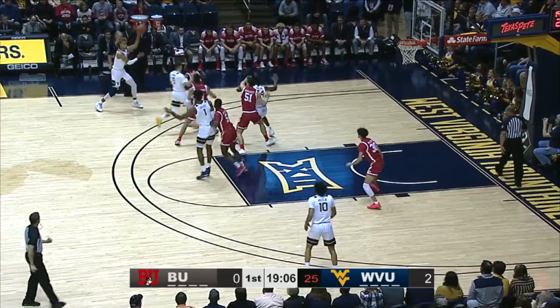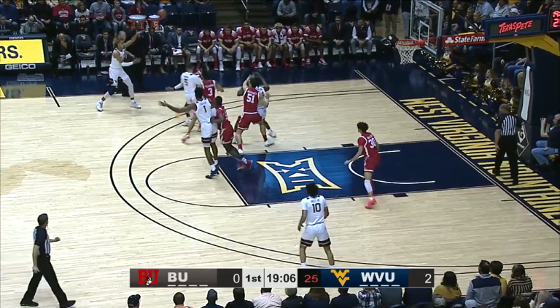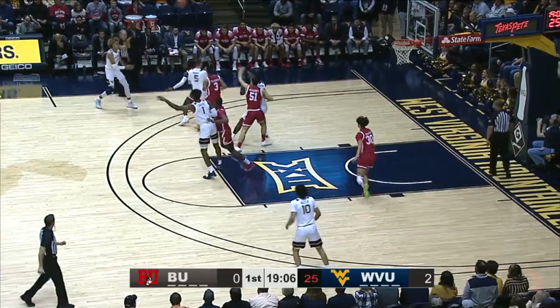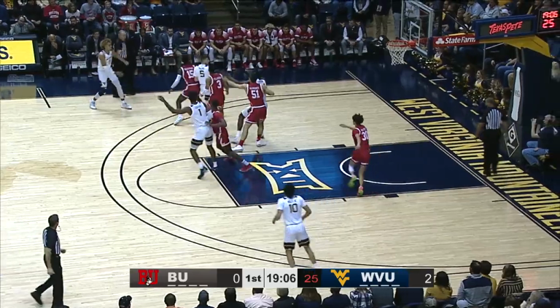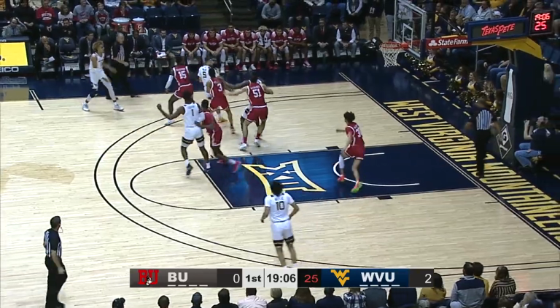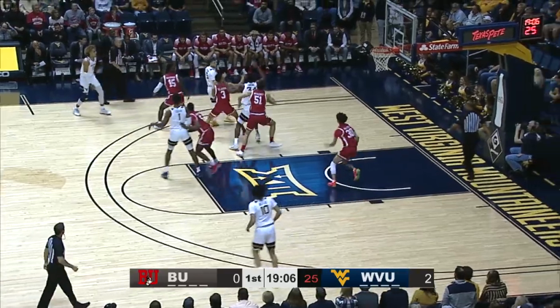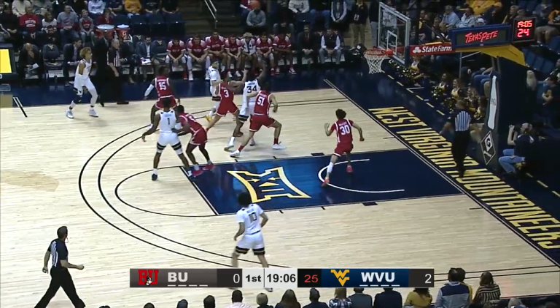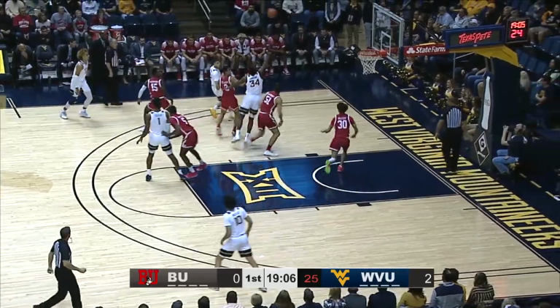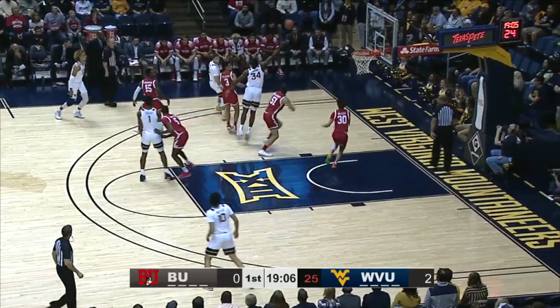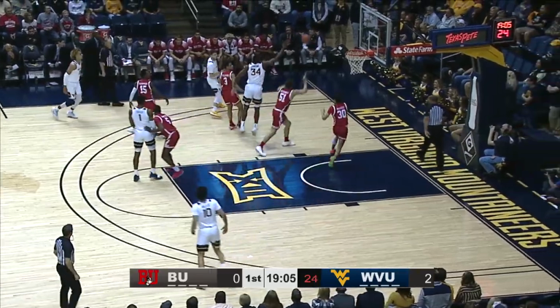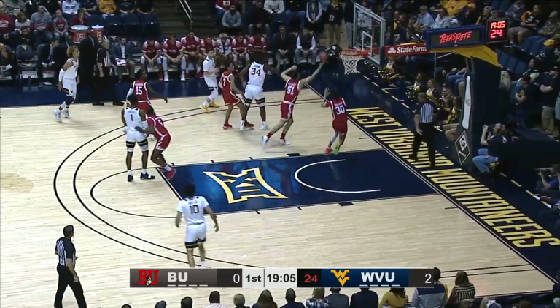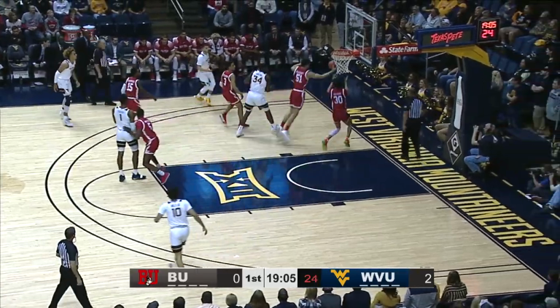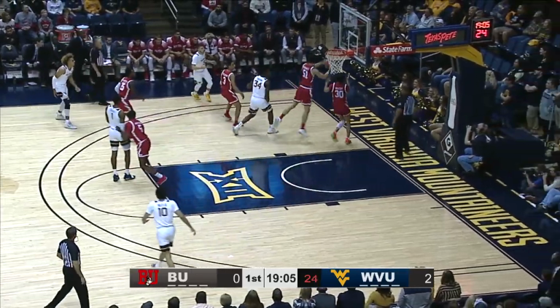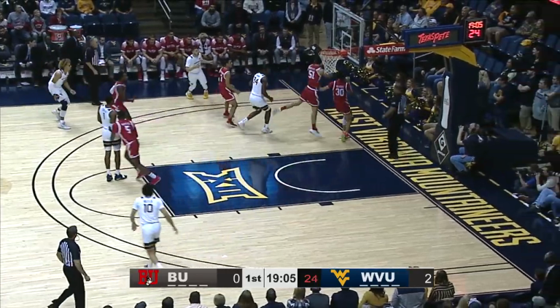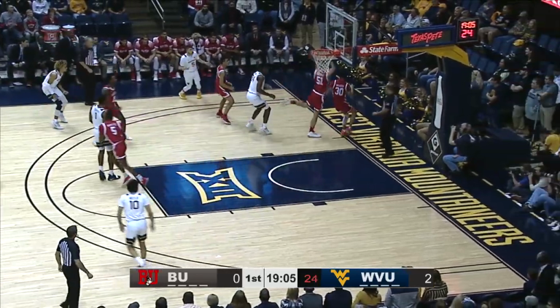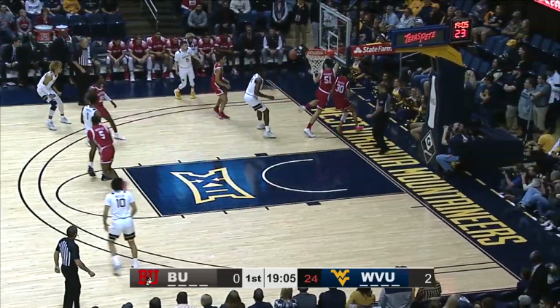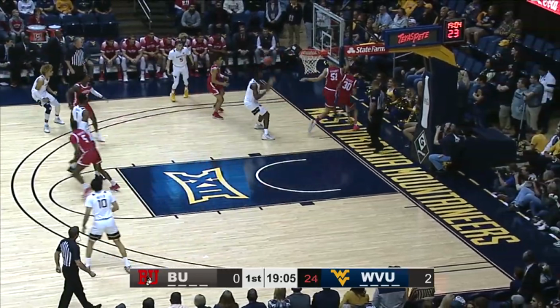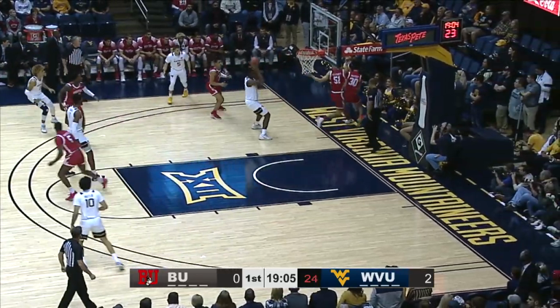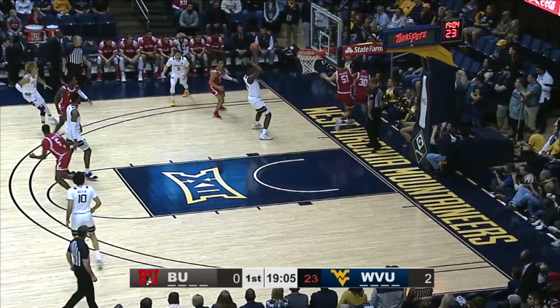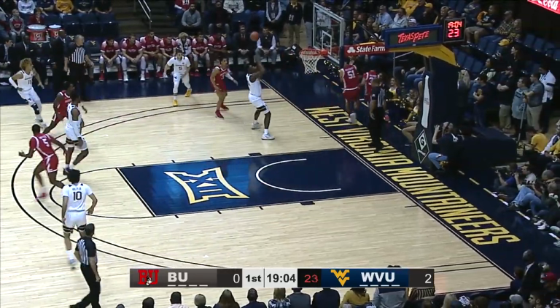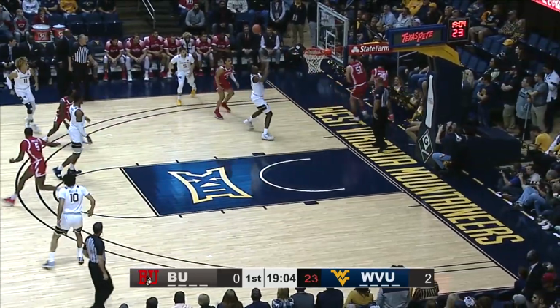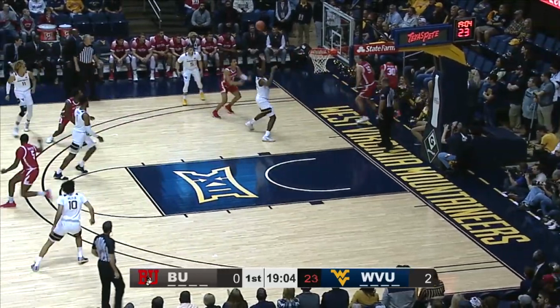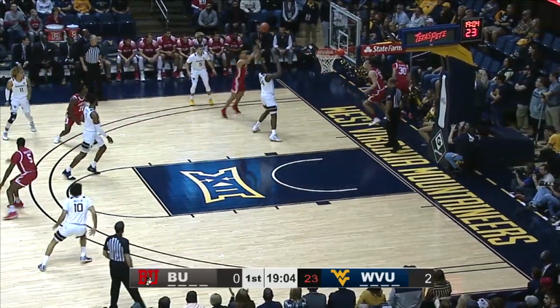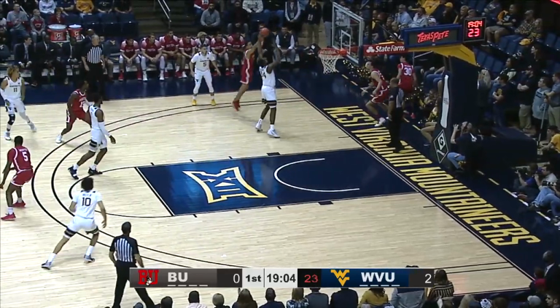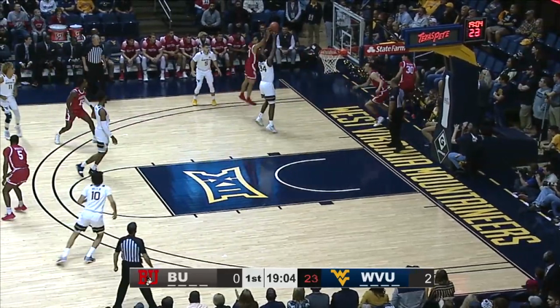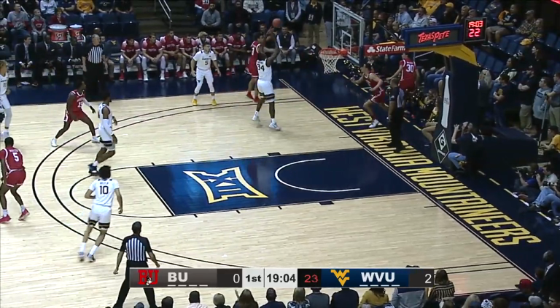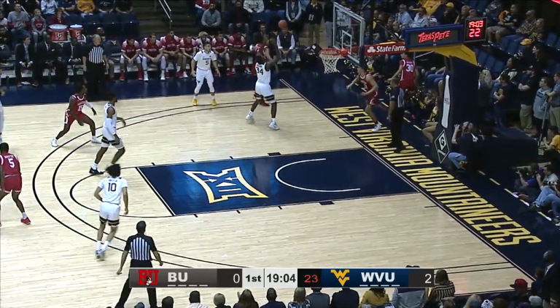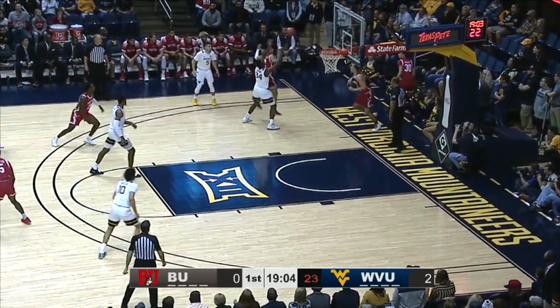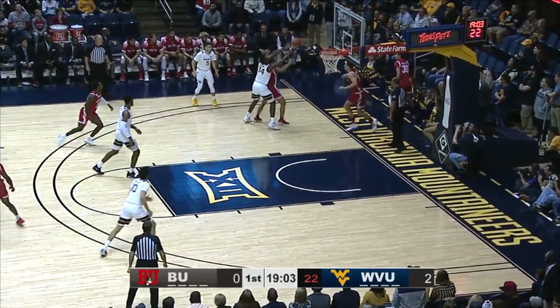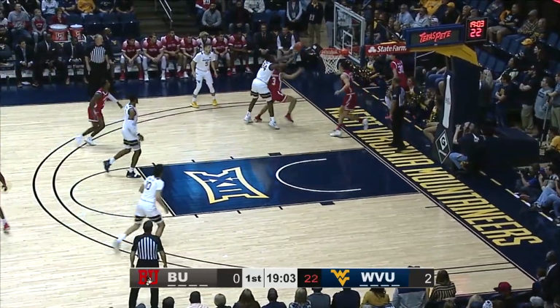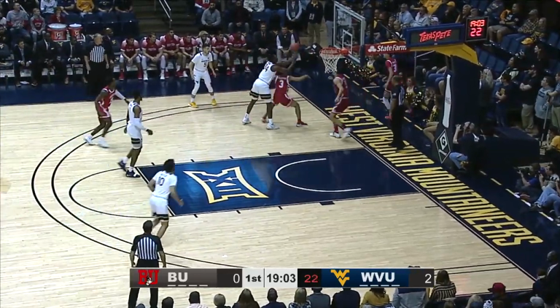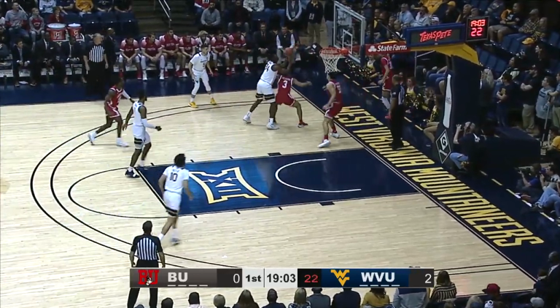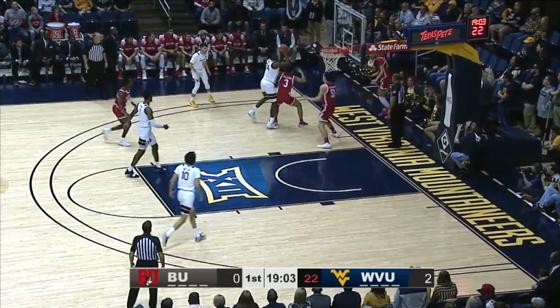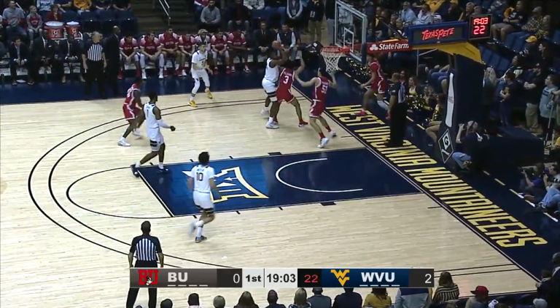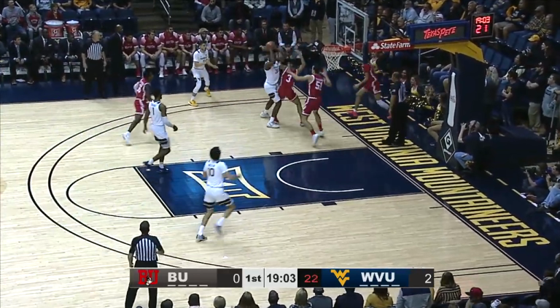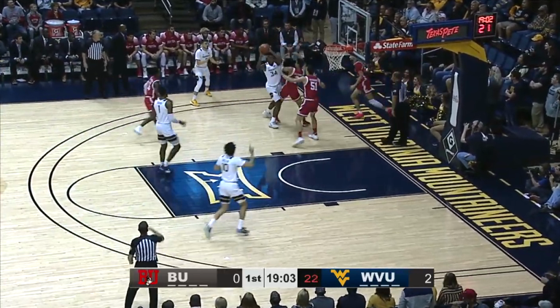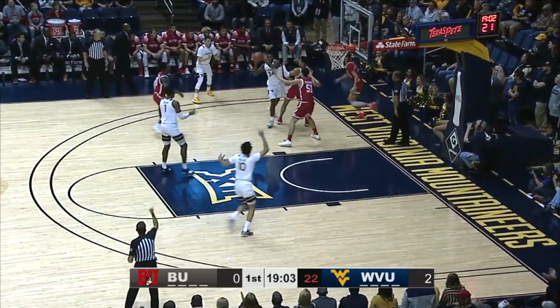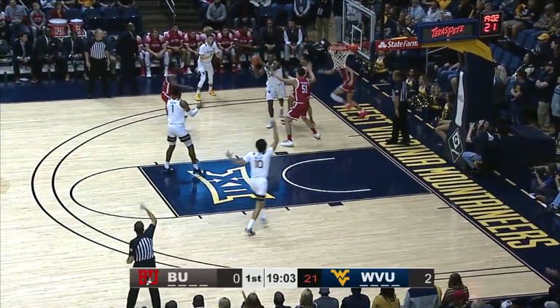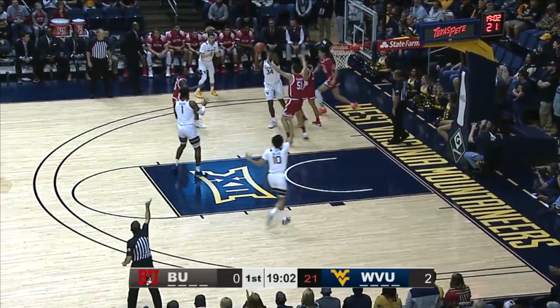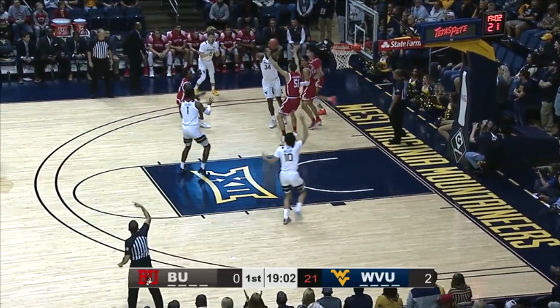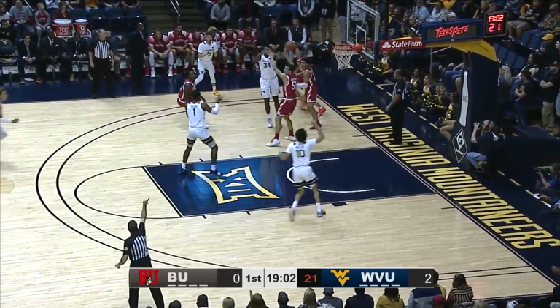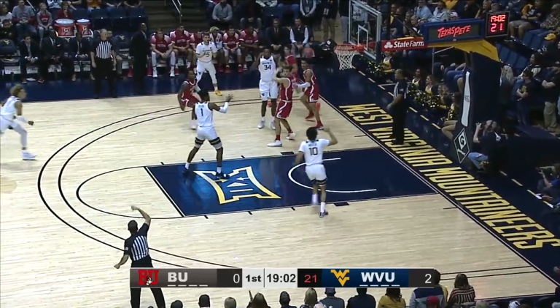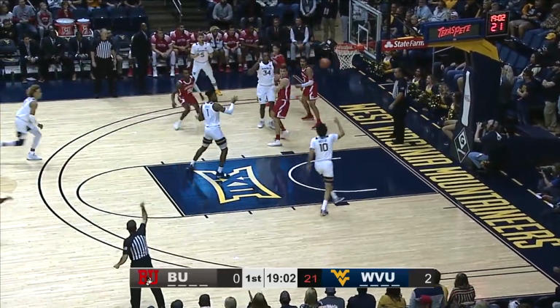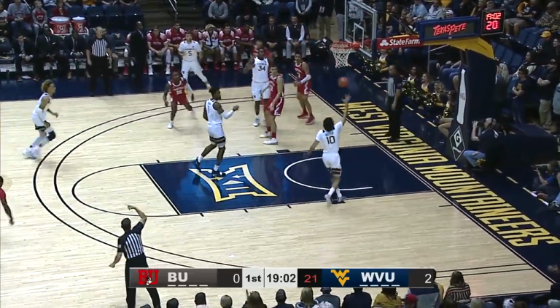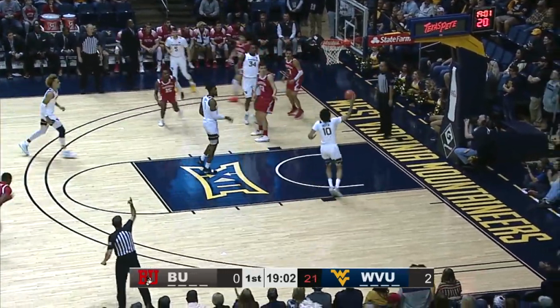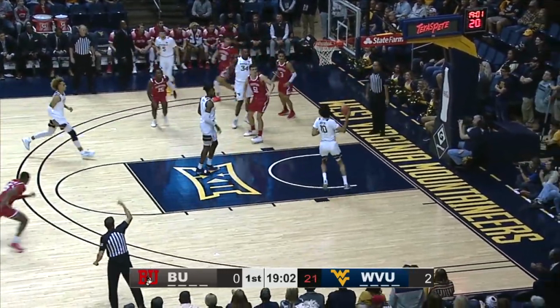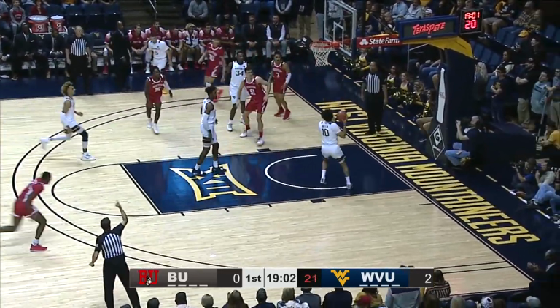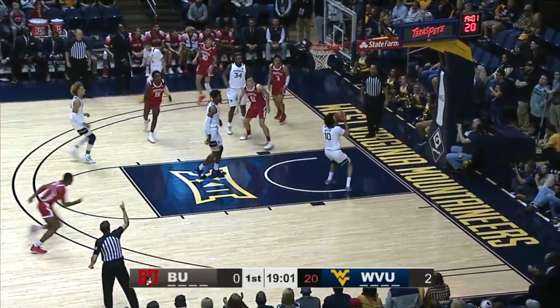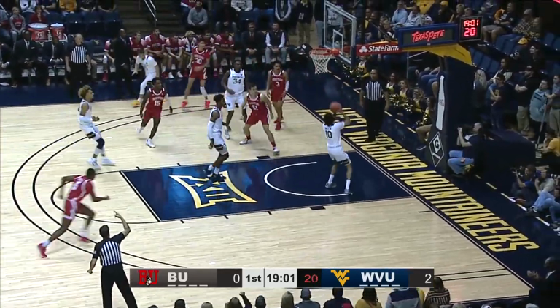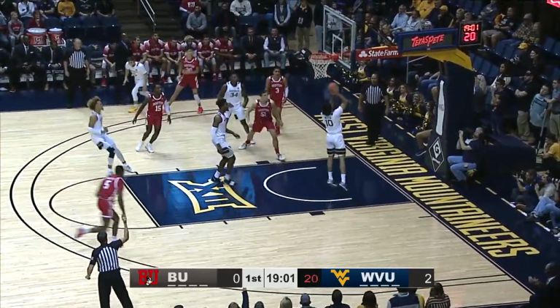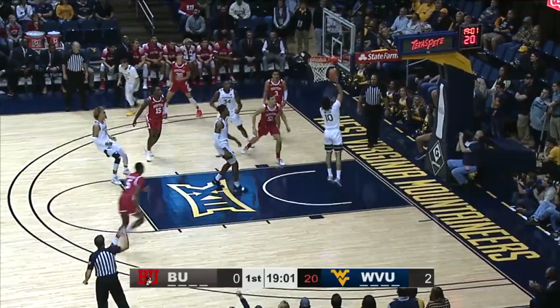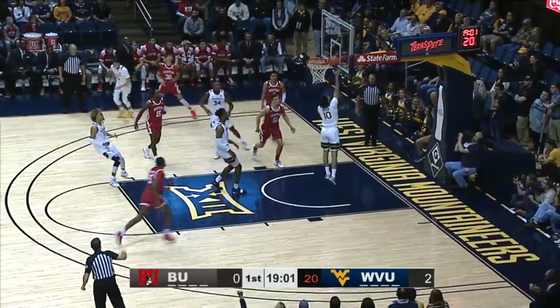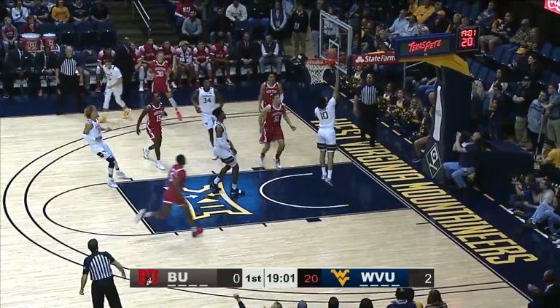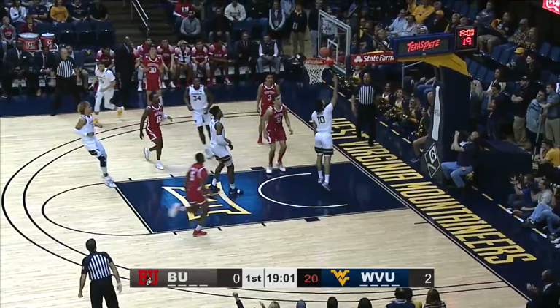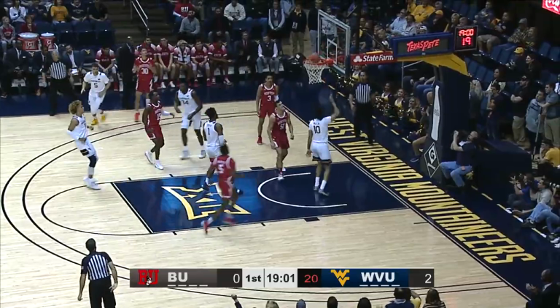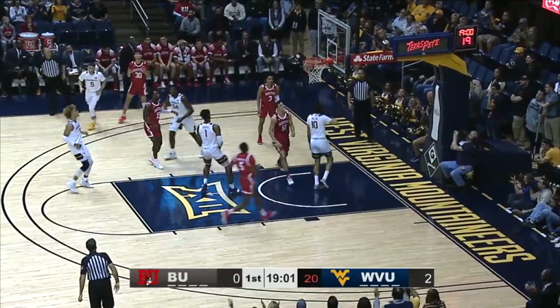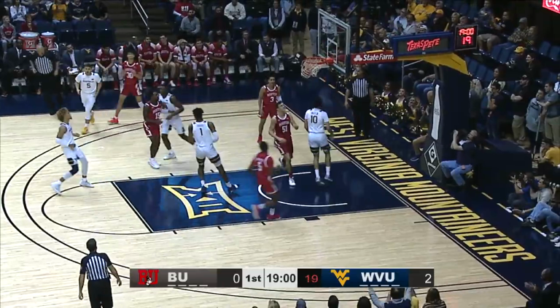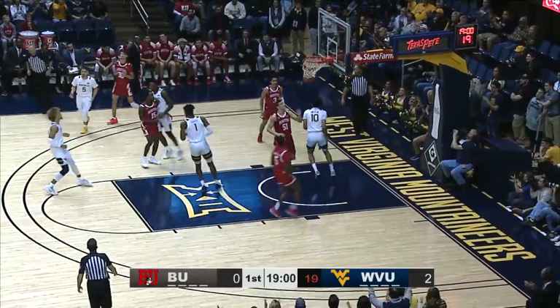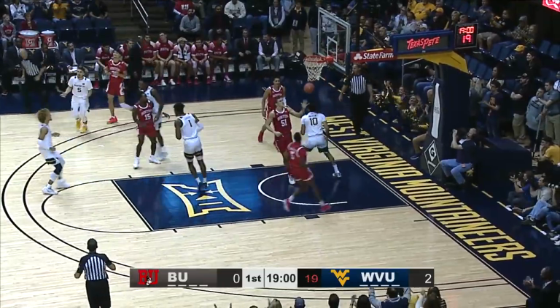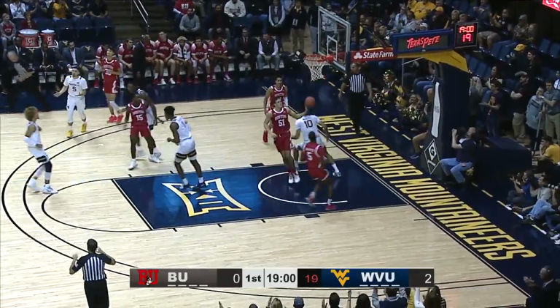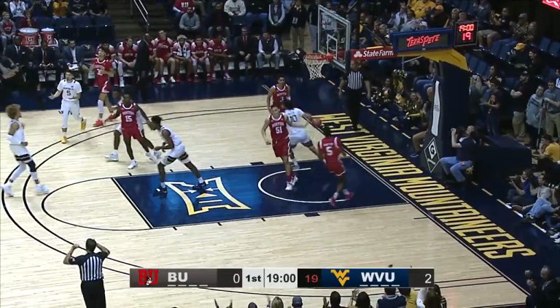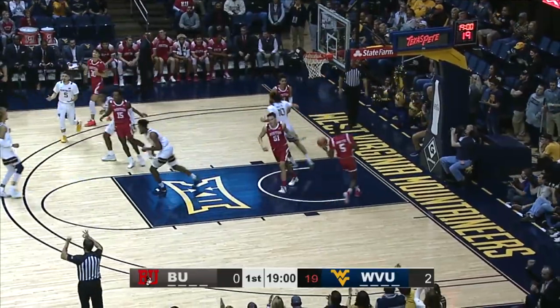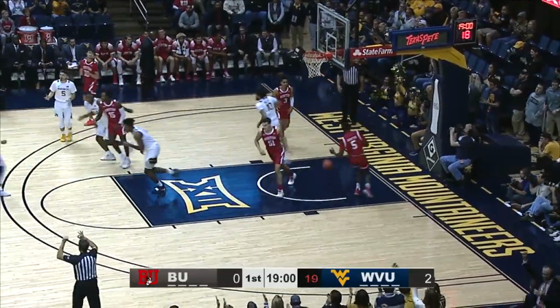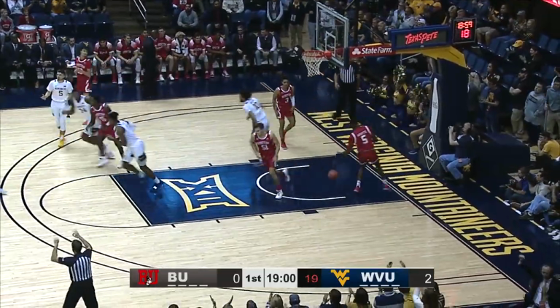Looking inside, lobs it down, but the pass is errant. It gets tipped around, it's saved by Shibway. Underneath the Haley, easy layup, great look.